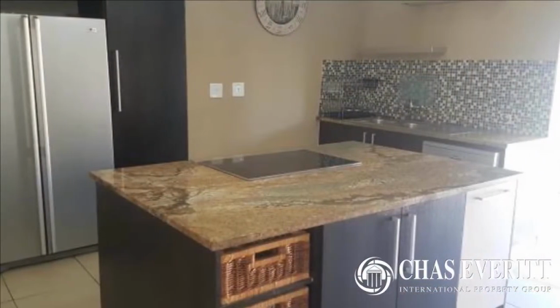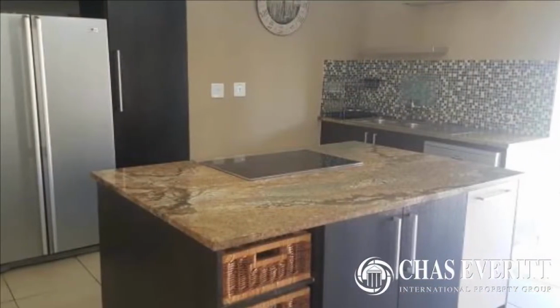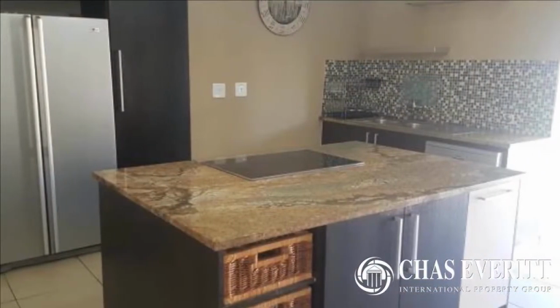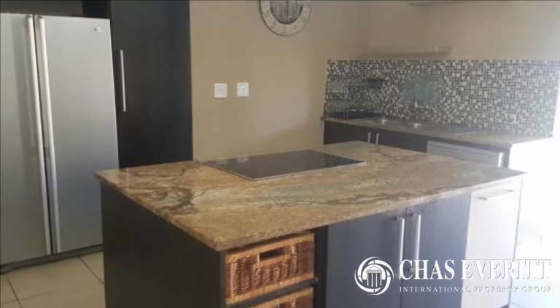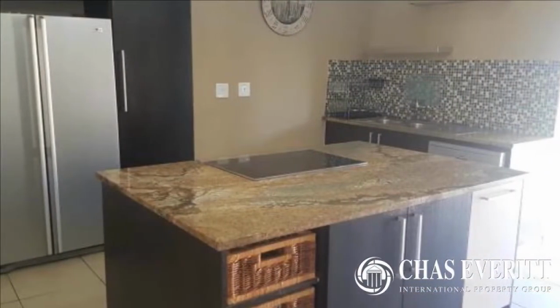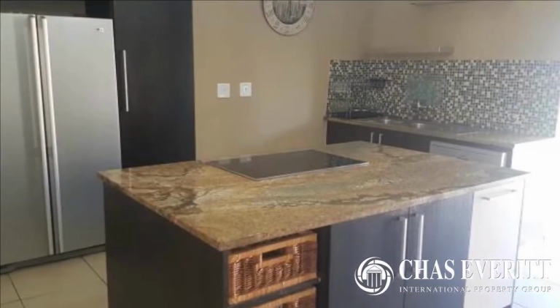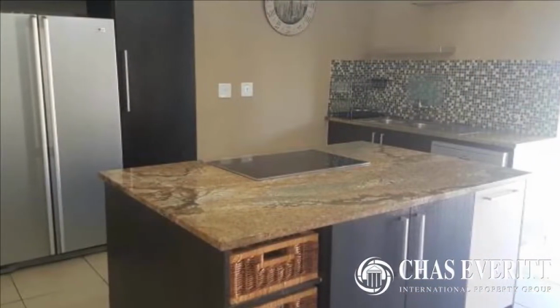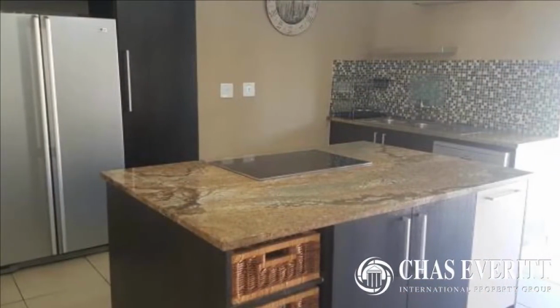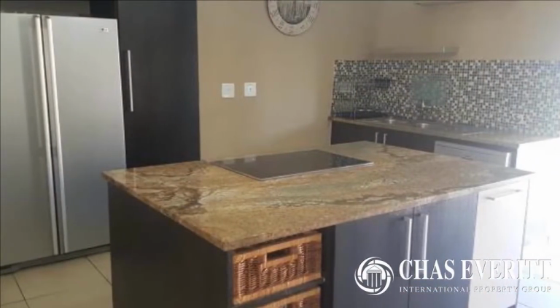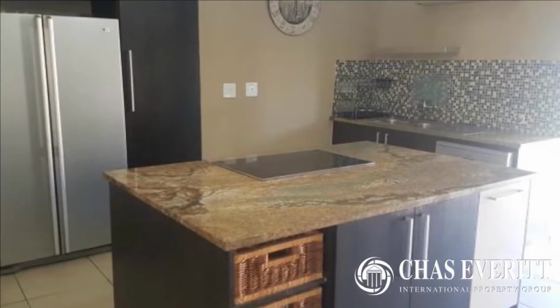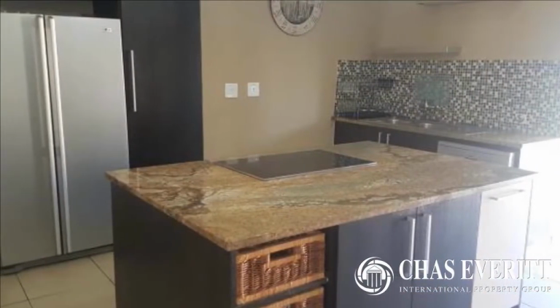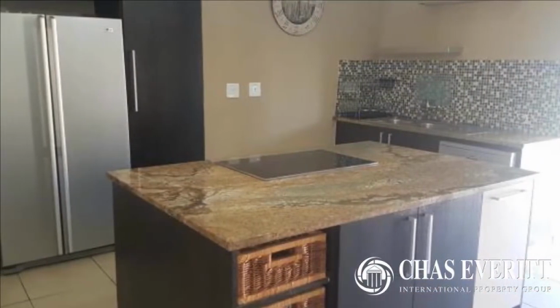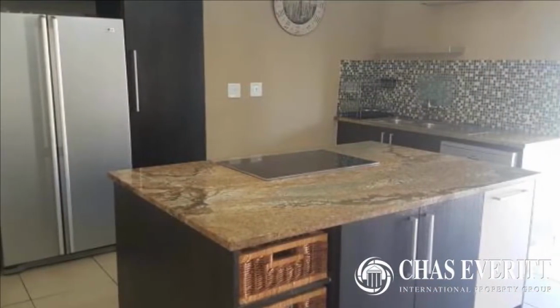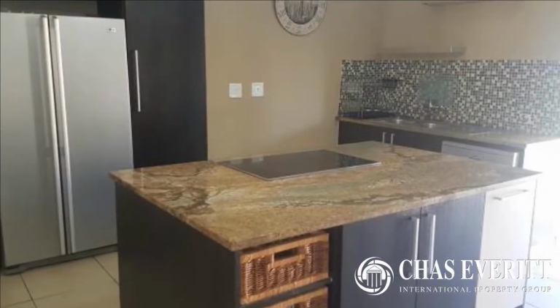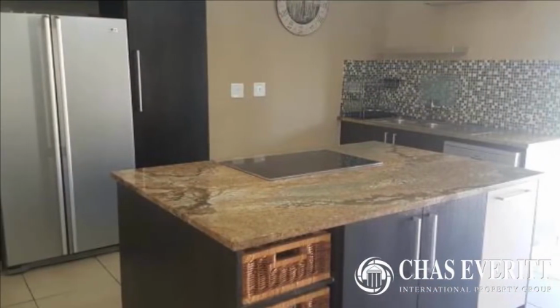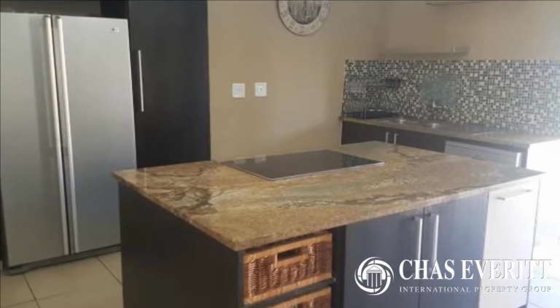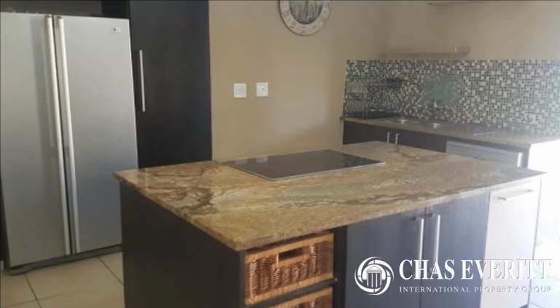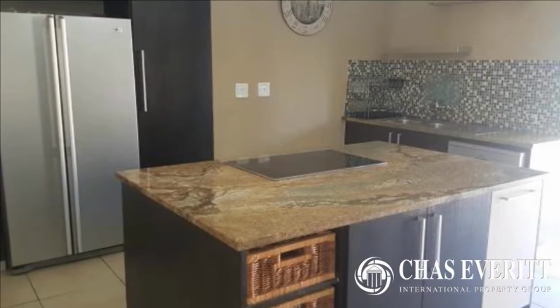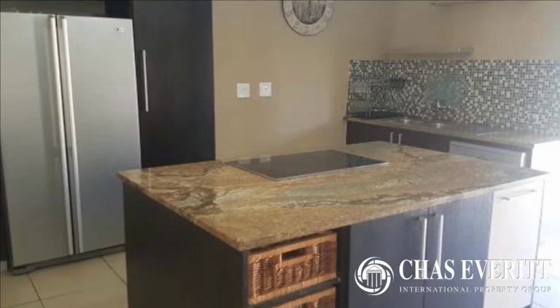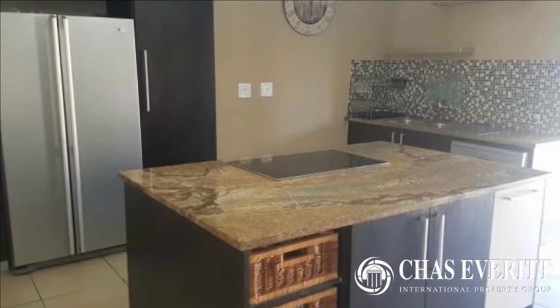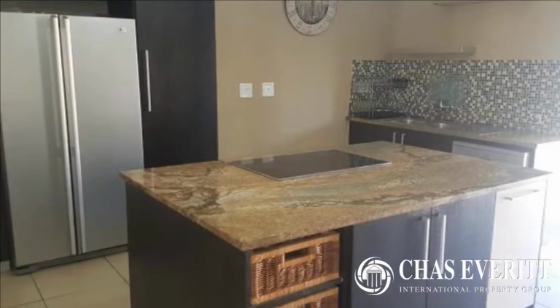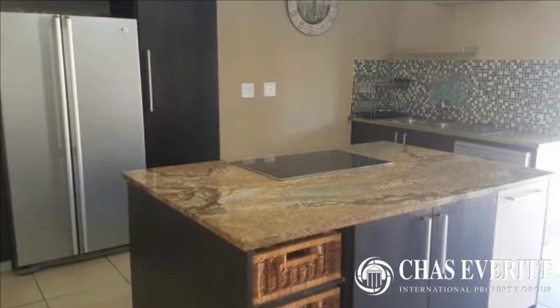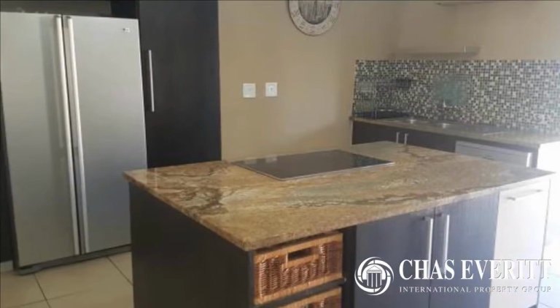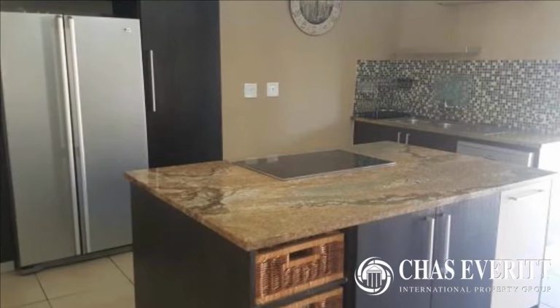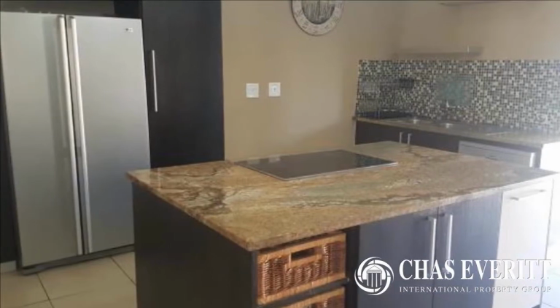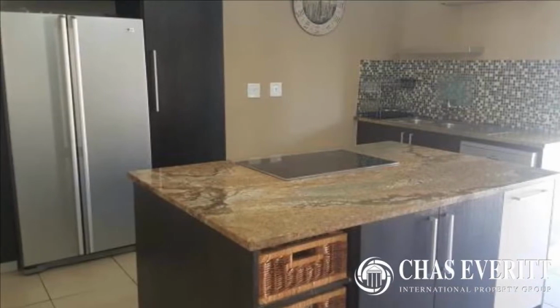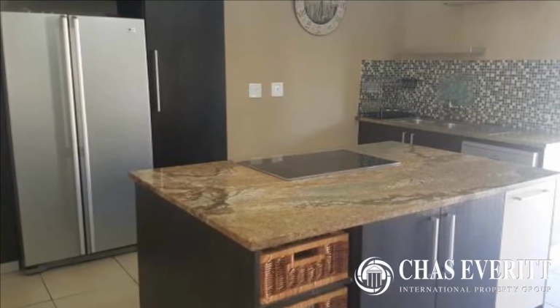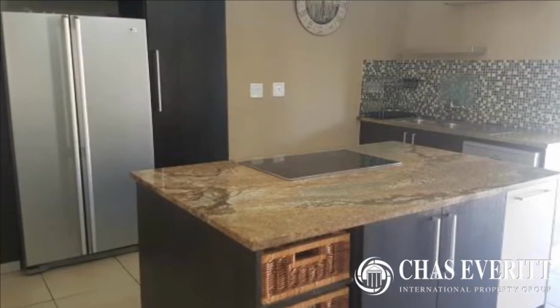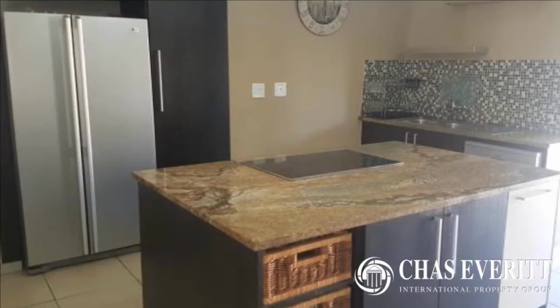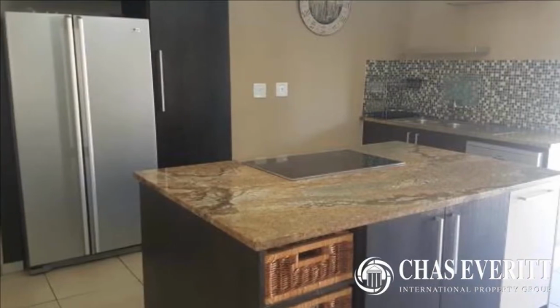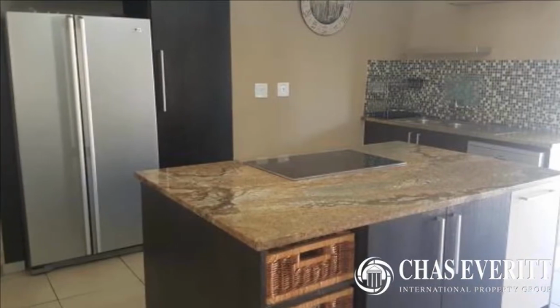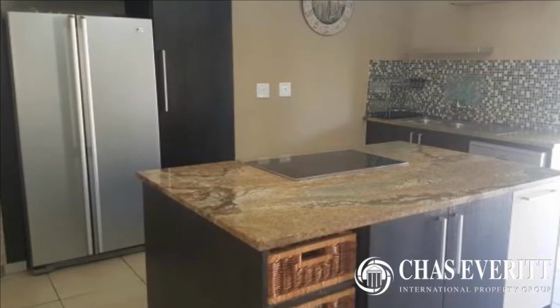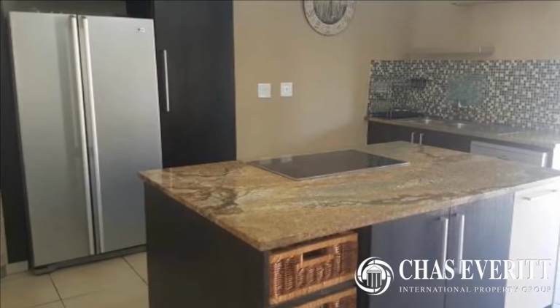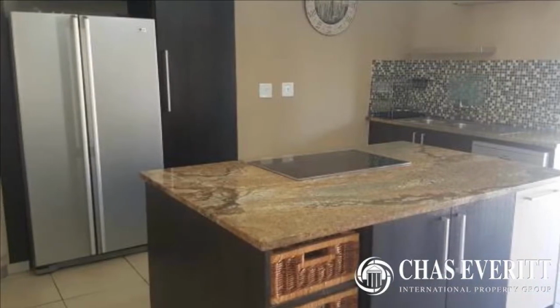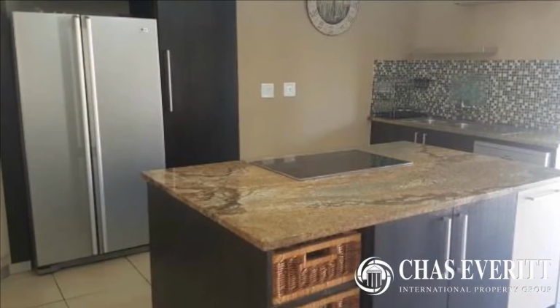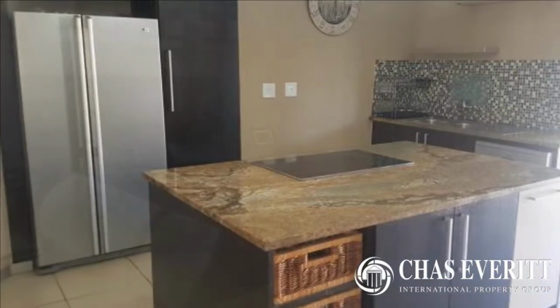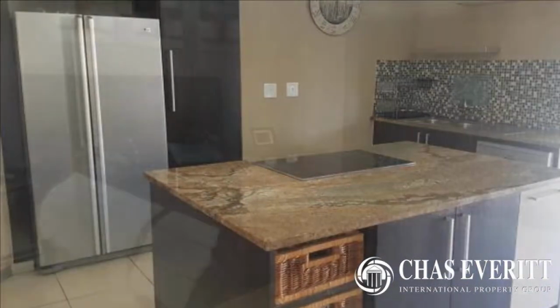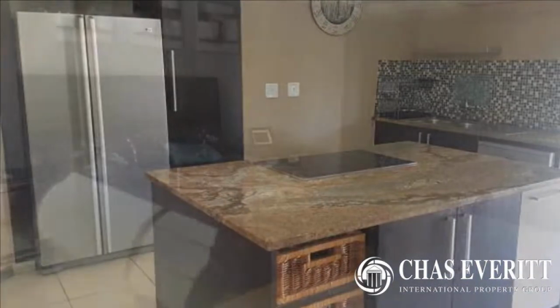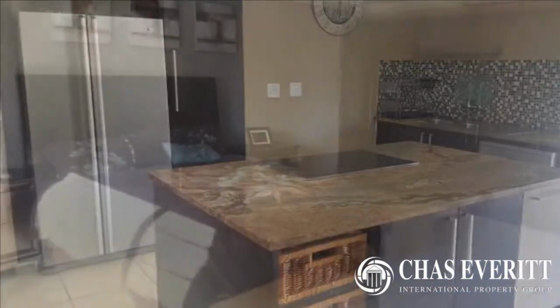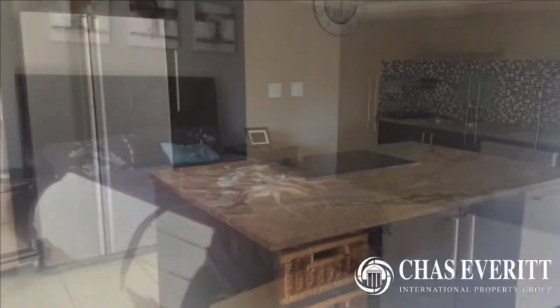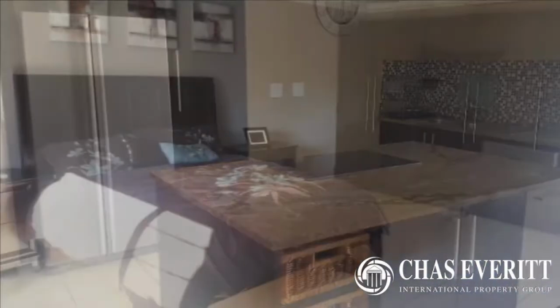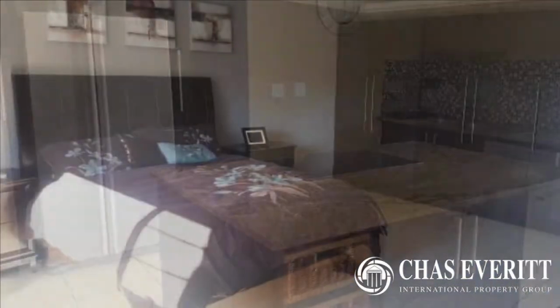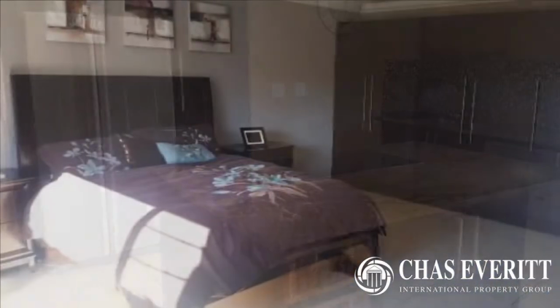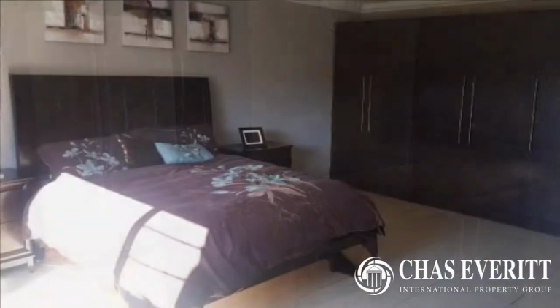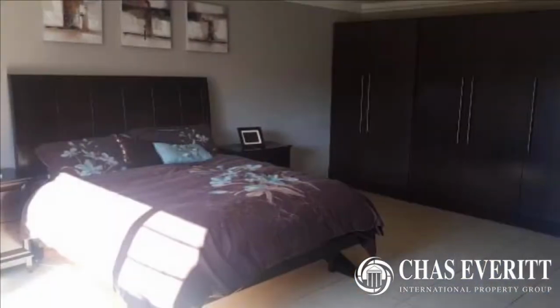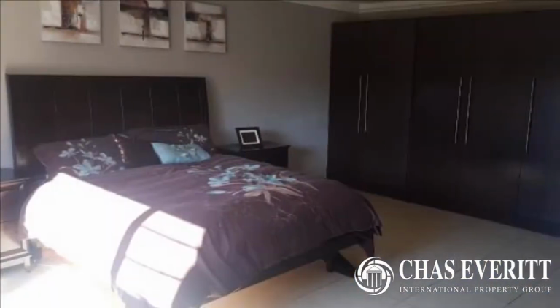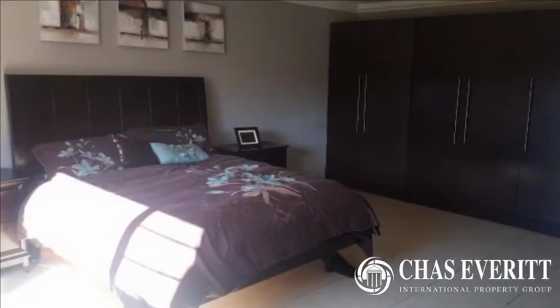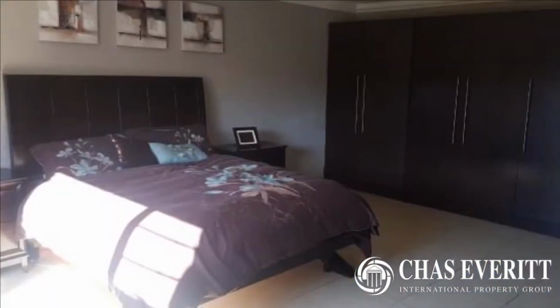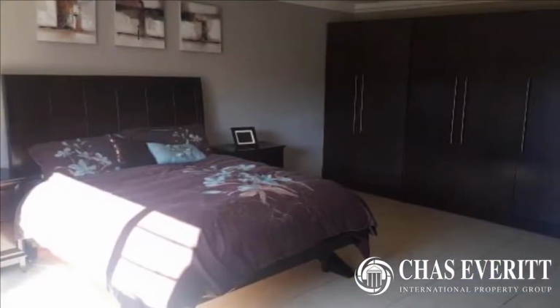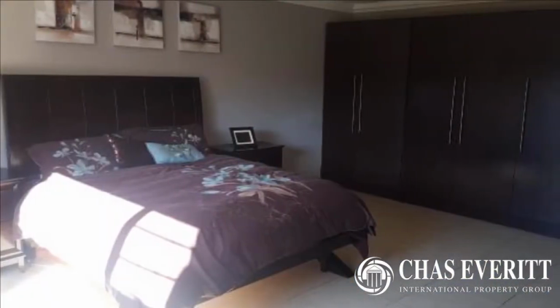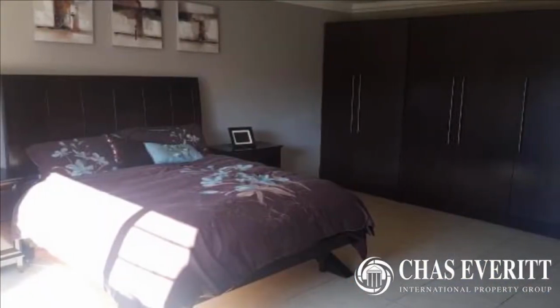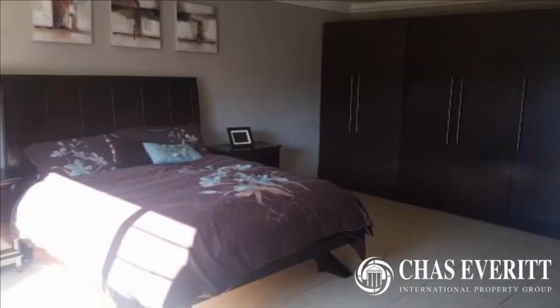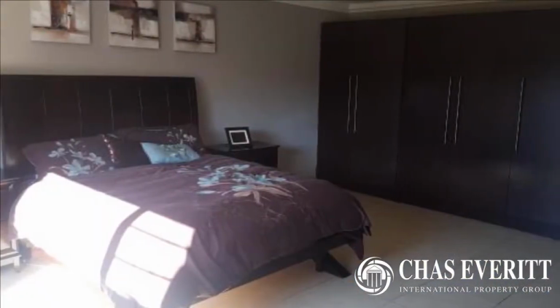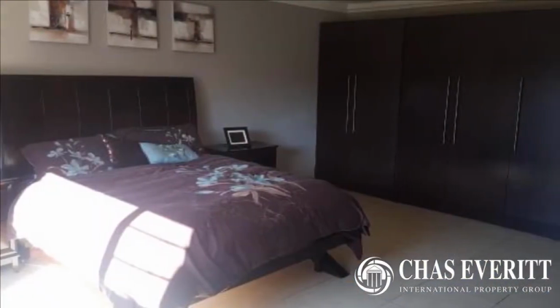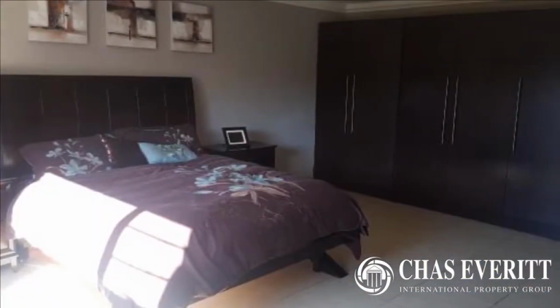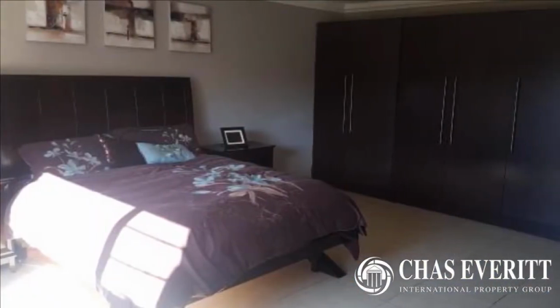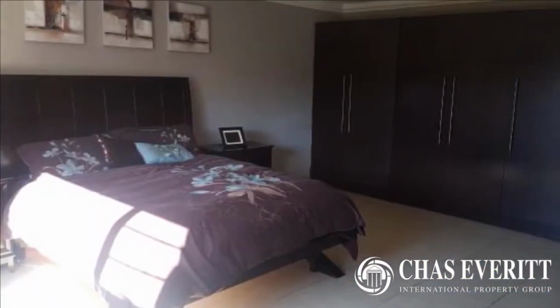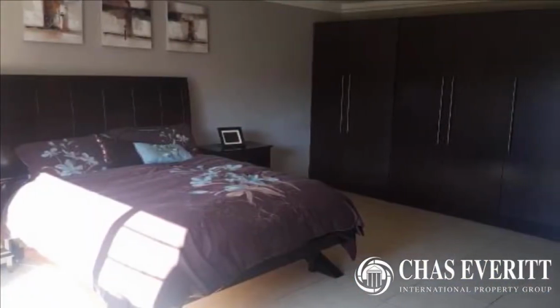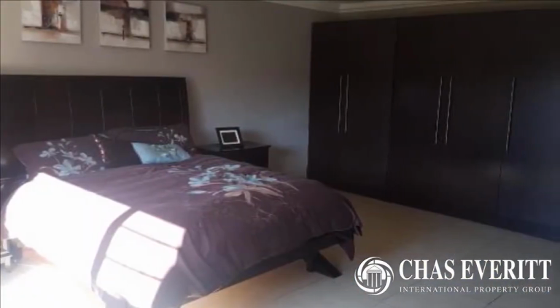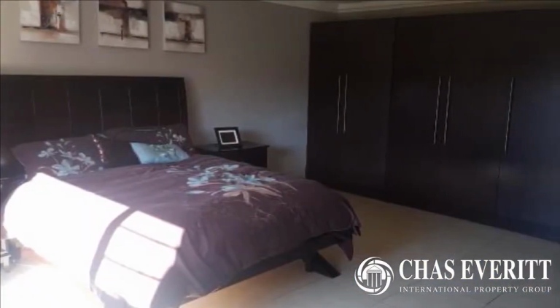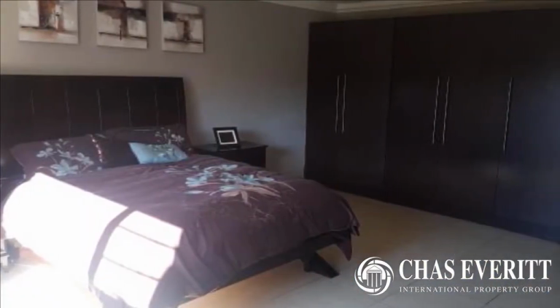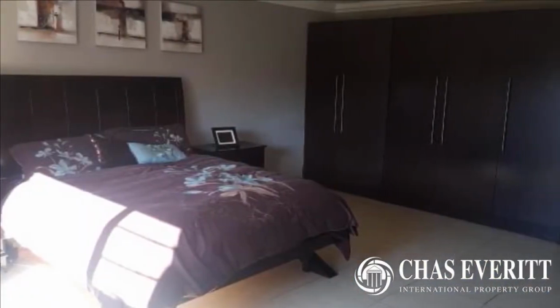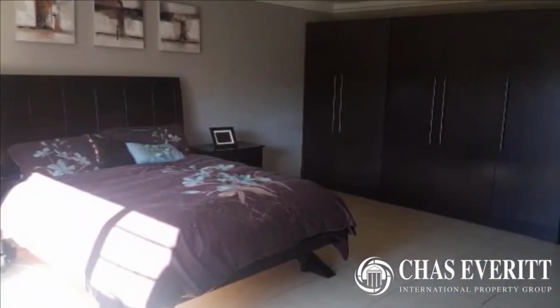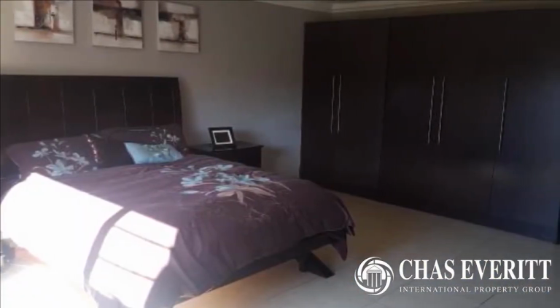Granite tops, center island with hob. Loads and loads of cupboards. Separate scullery.